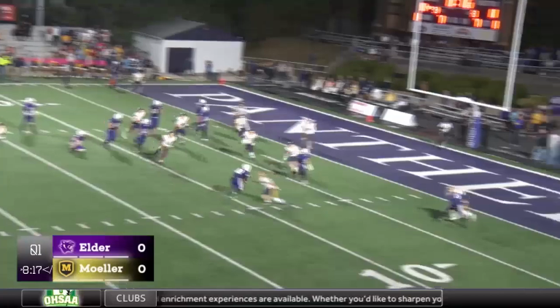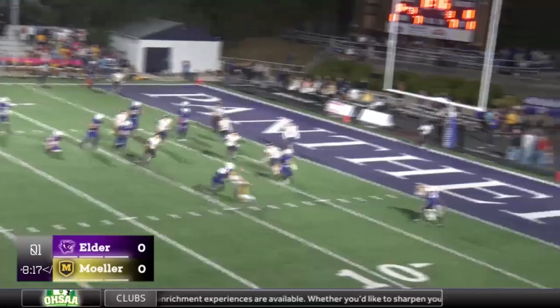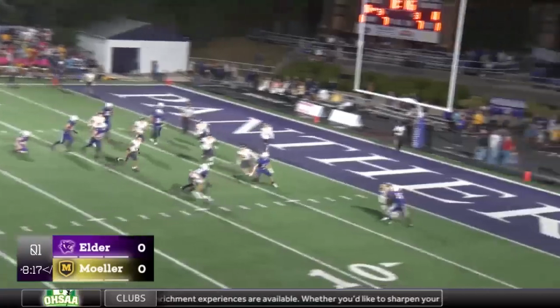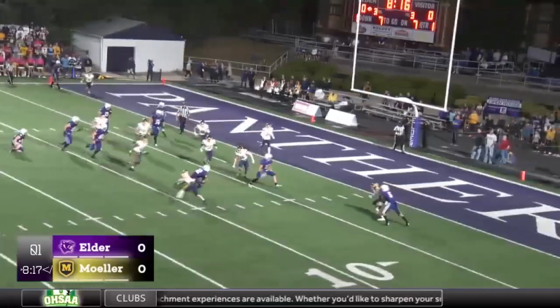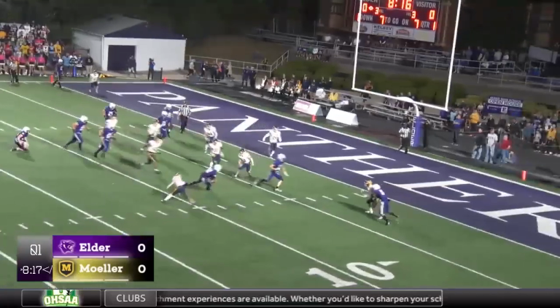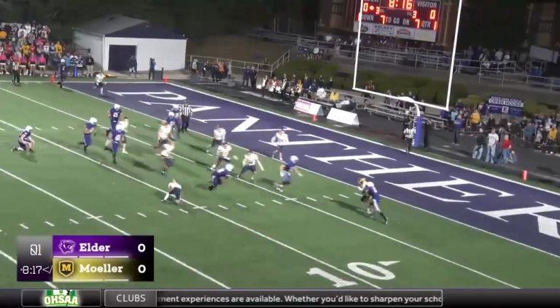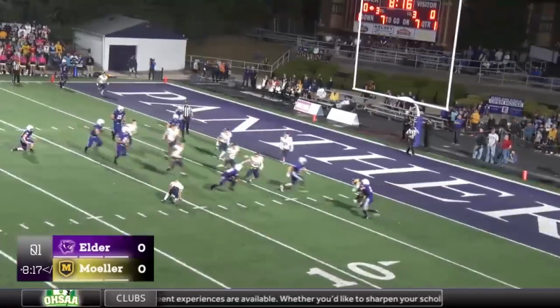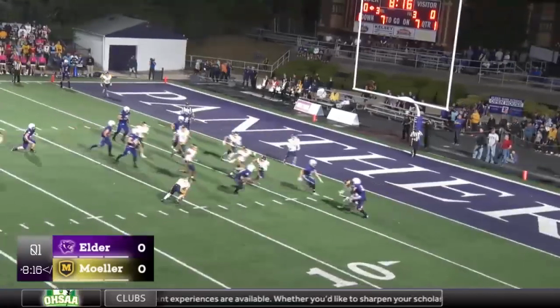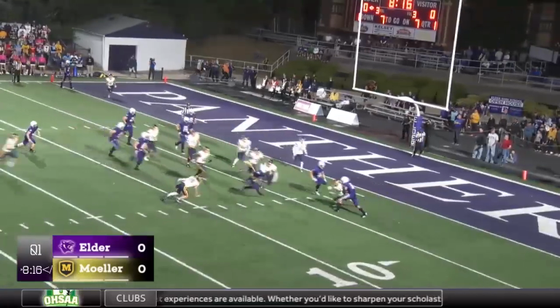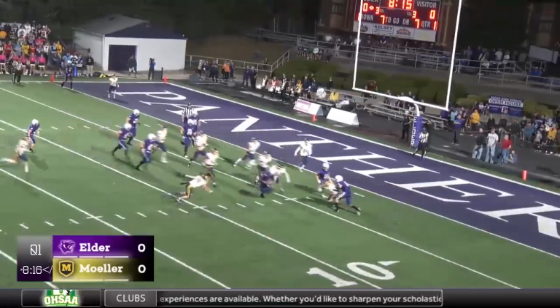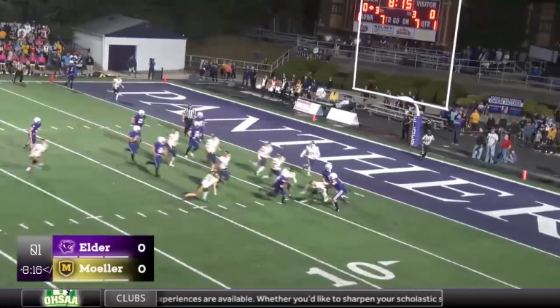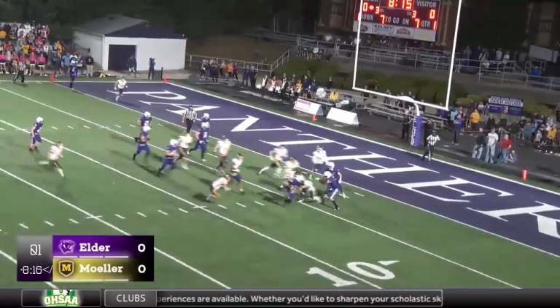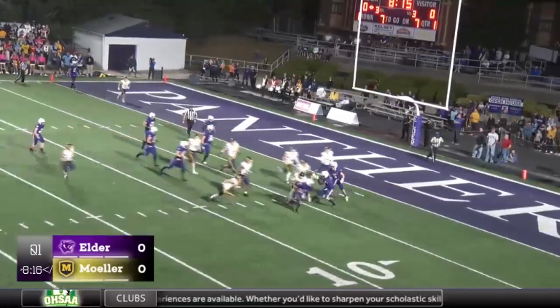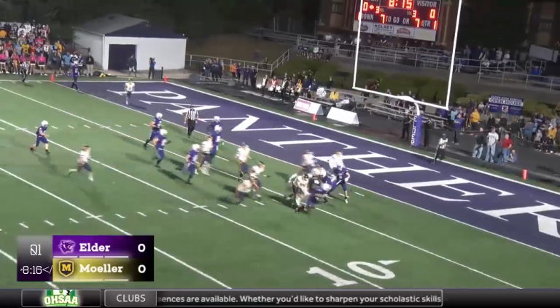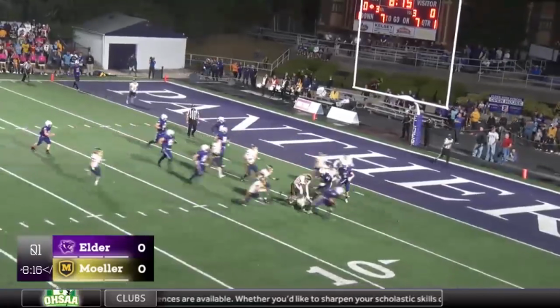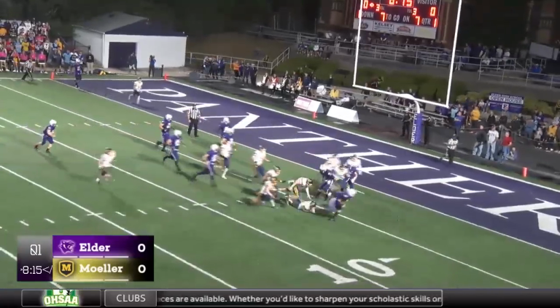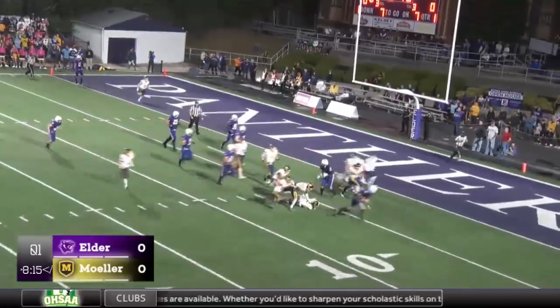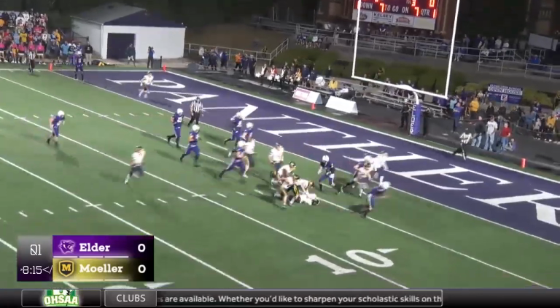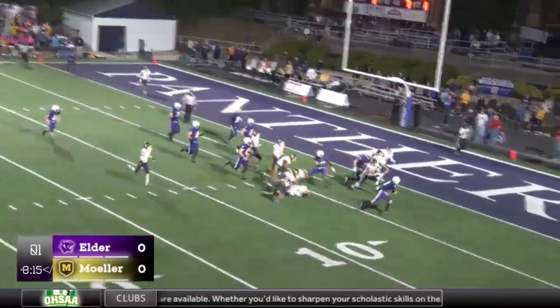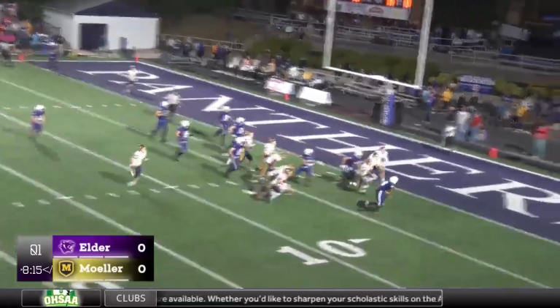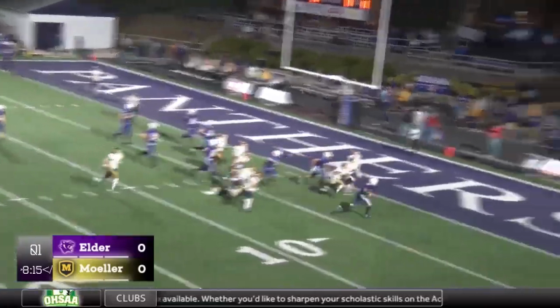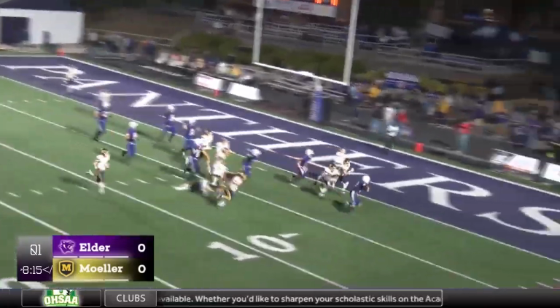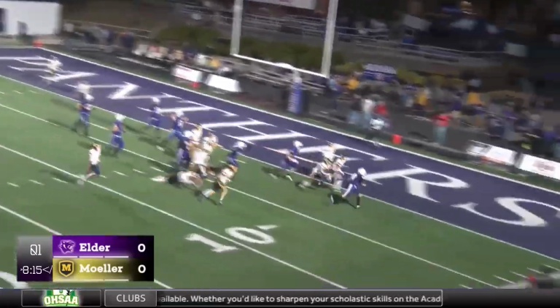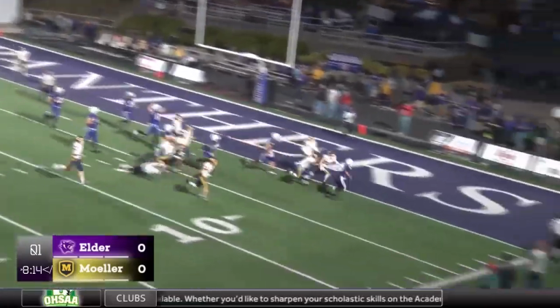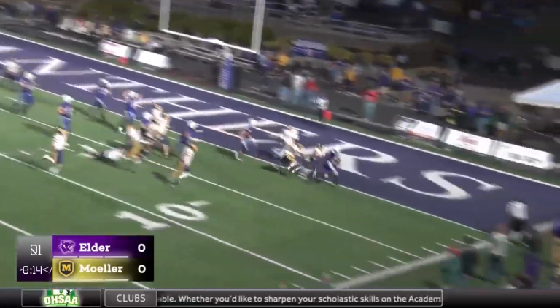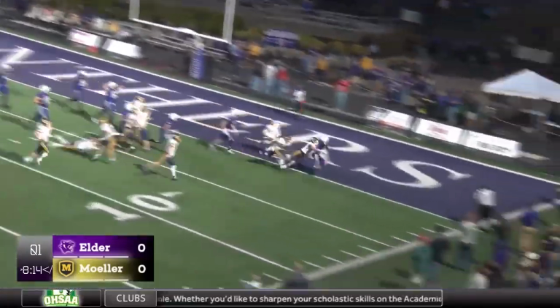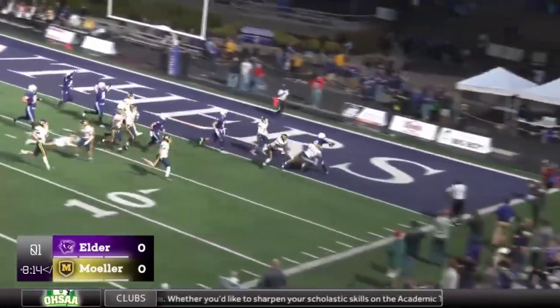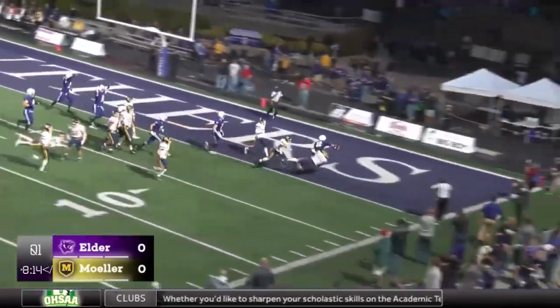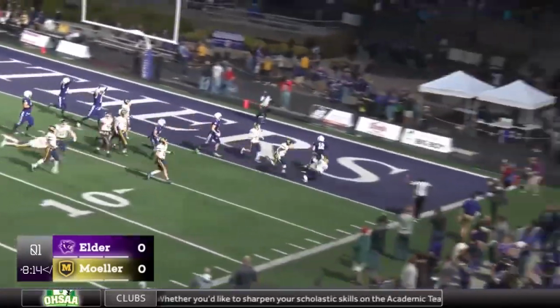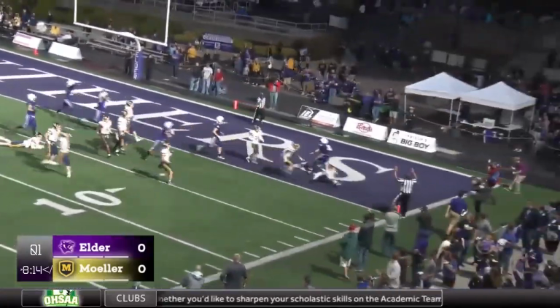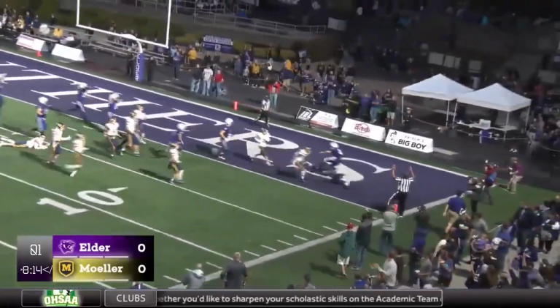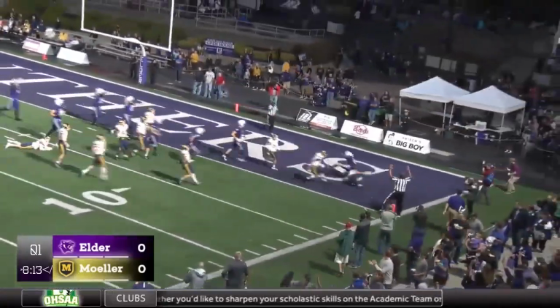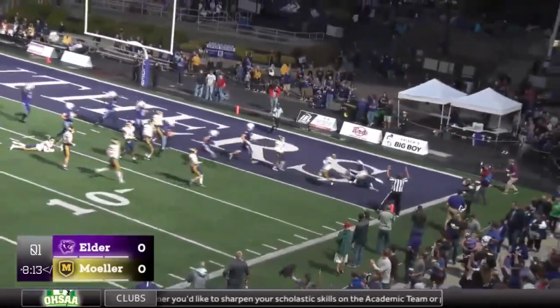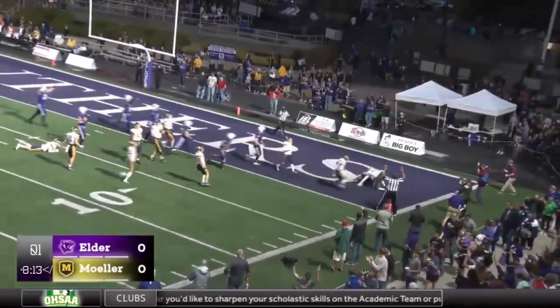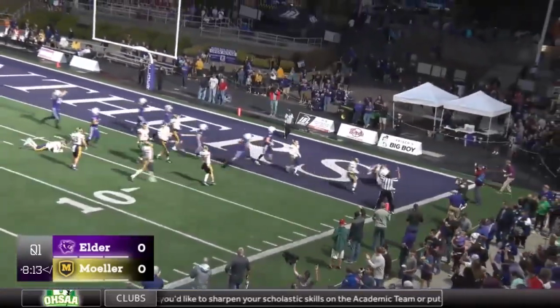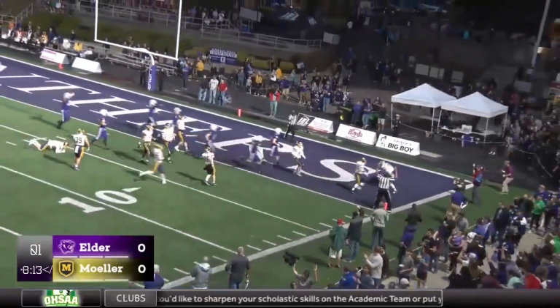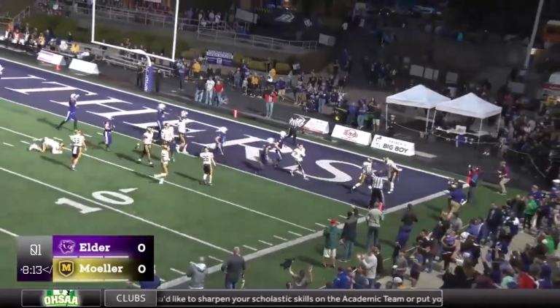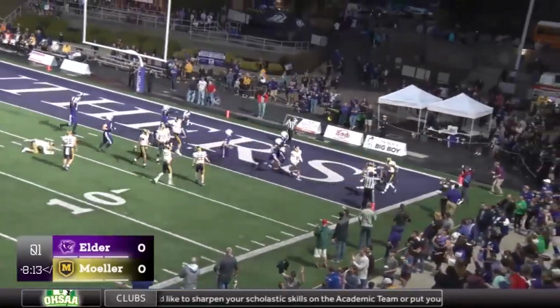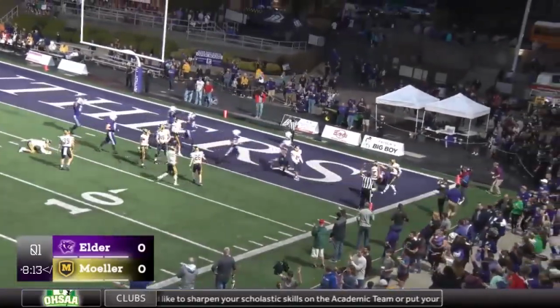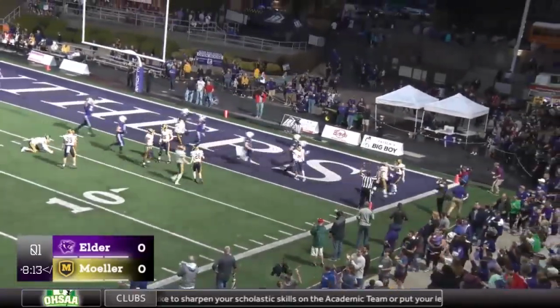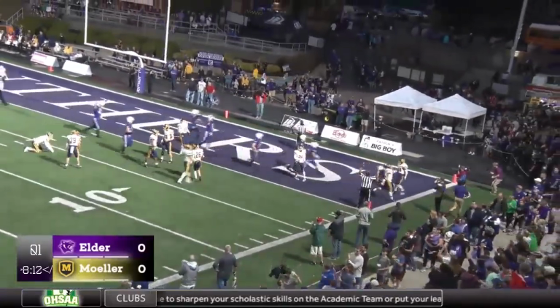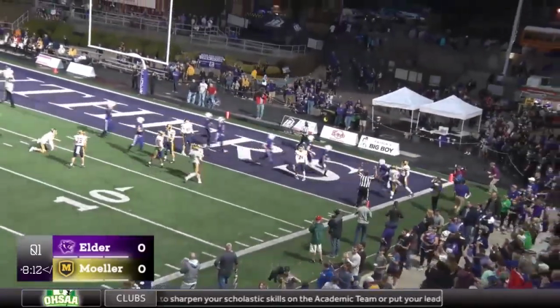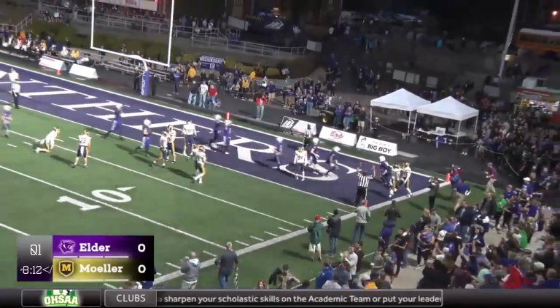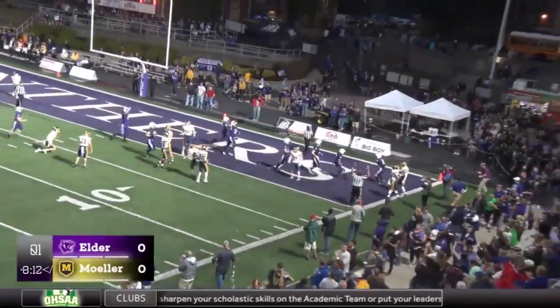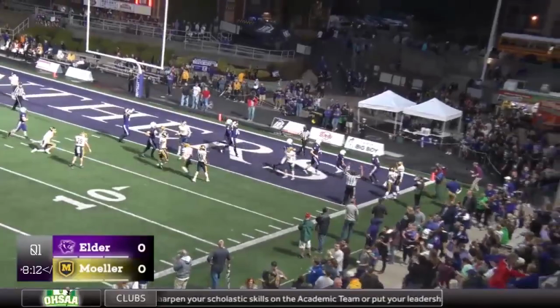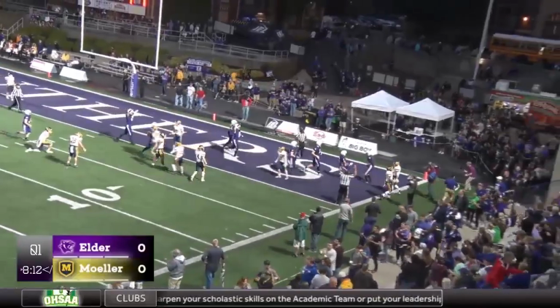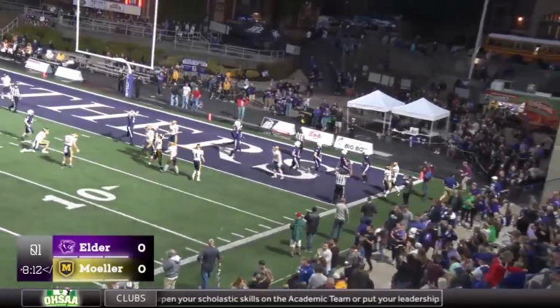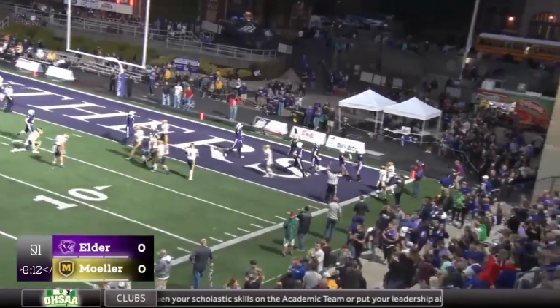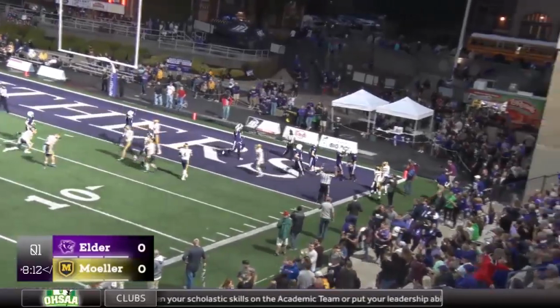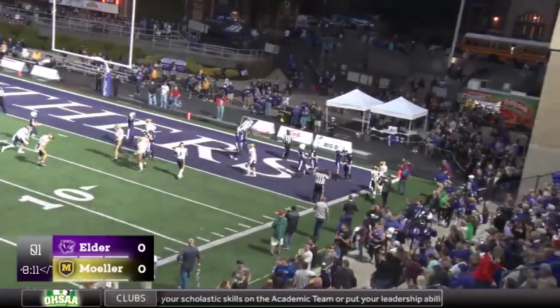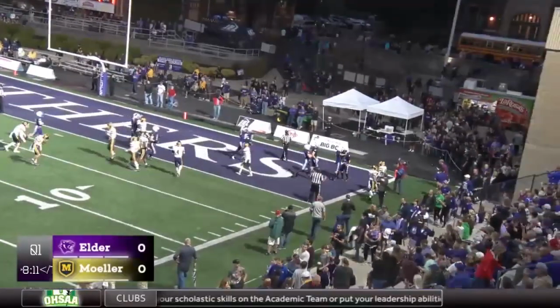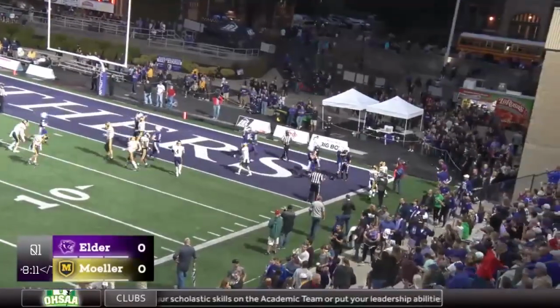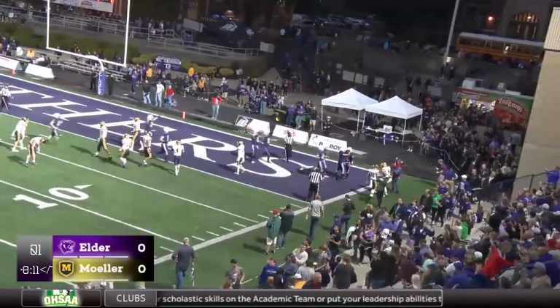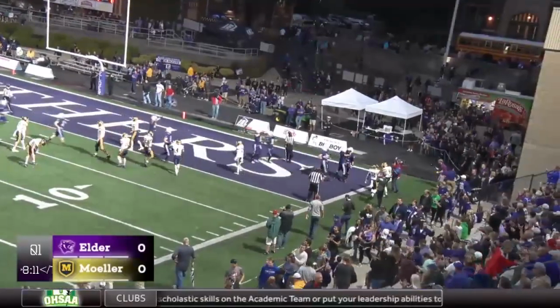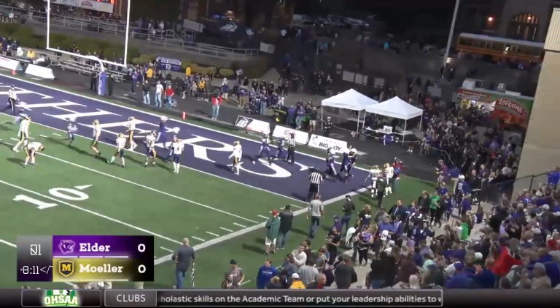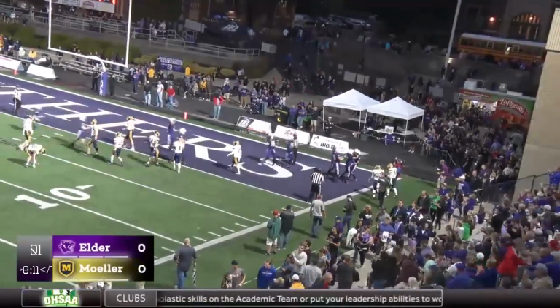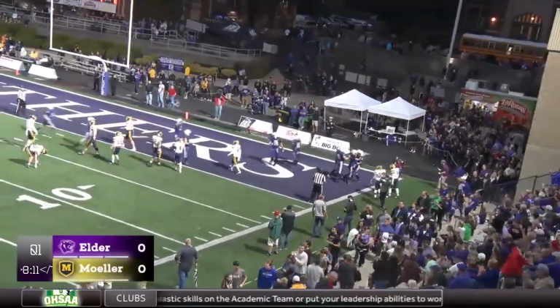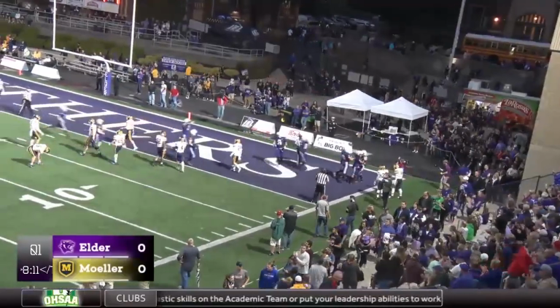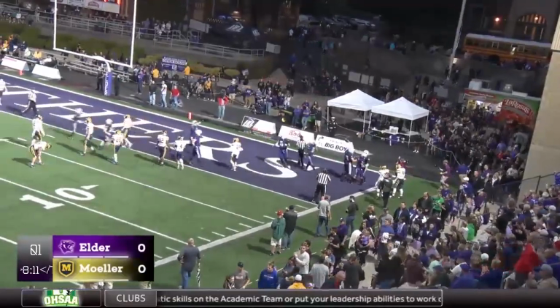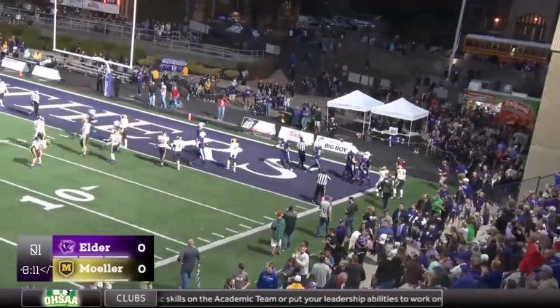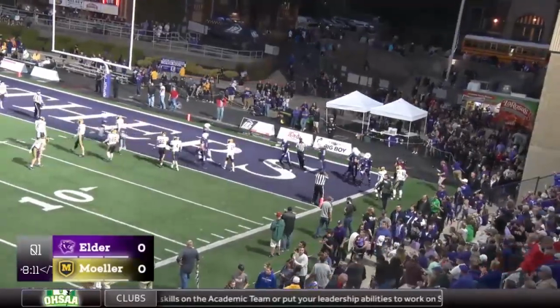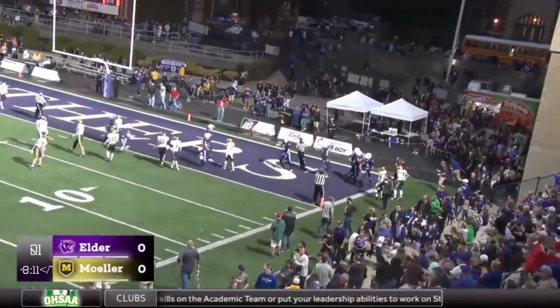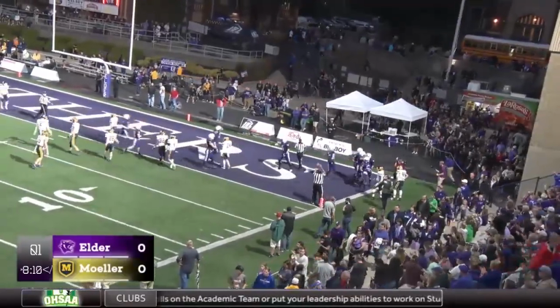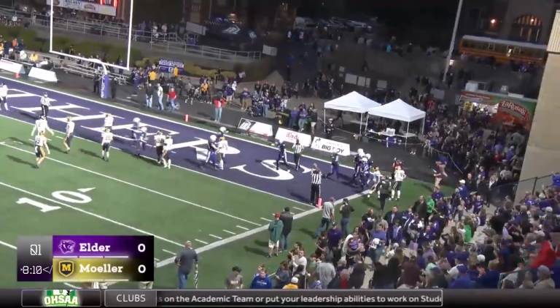Ramsey to the 10, he's to the 5, he's going to go into the end zone for the touchdown. 7 yards through Ramsey, Elder 6, Muller 0.